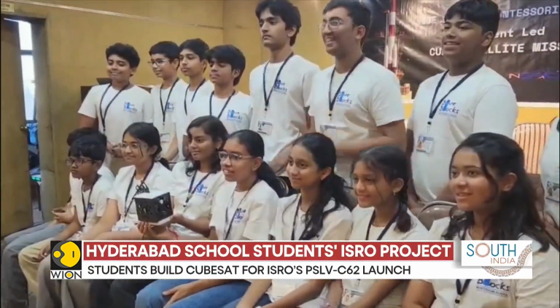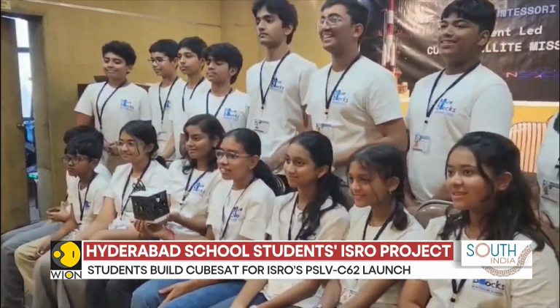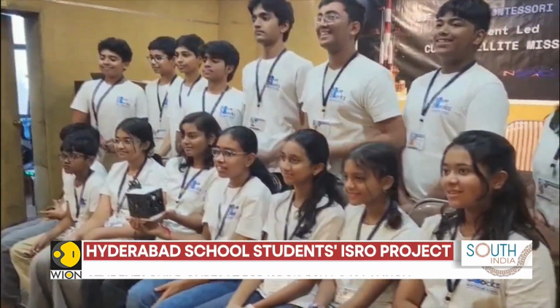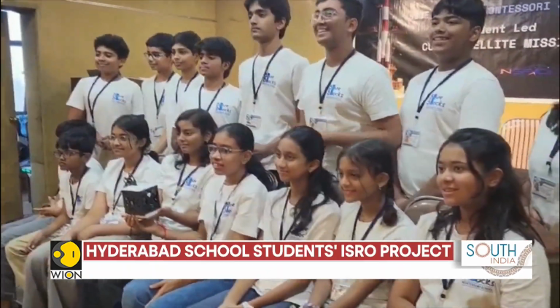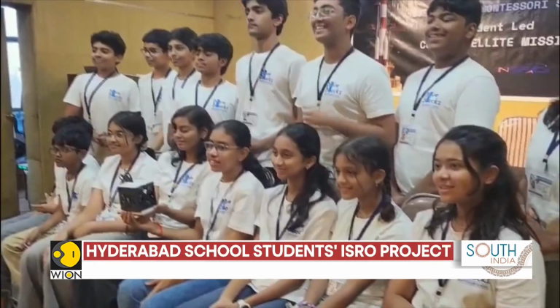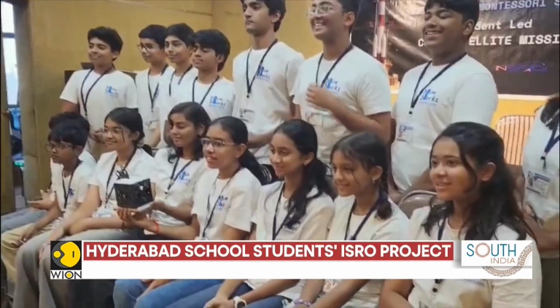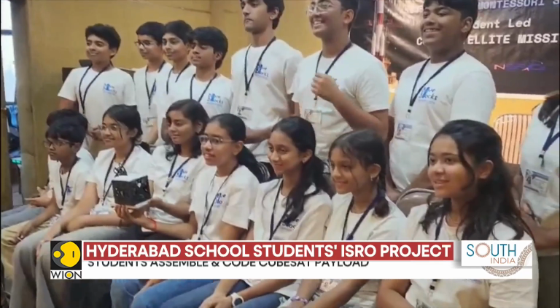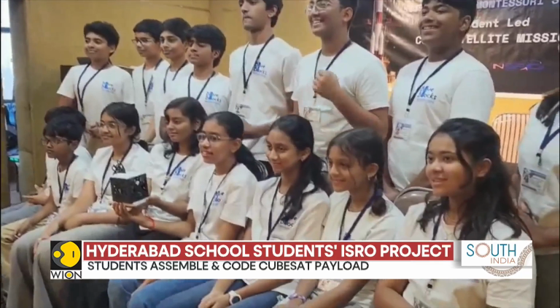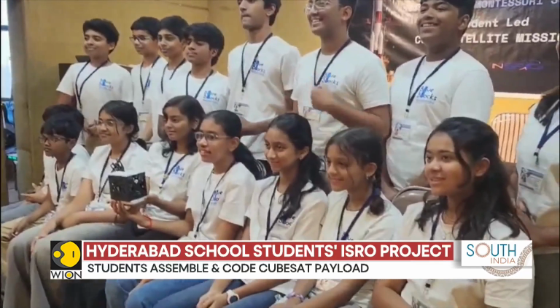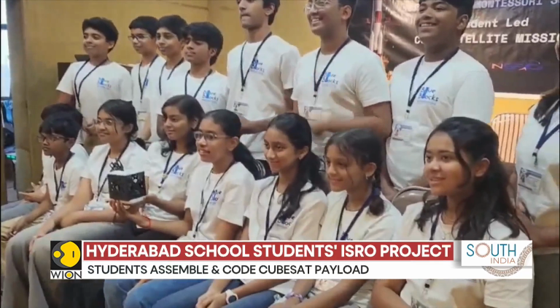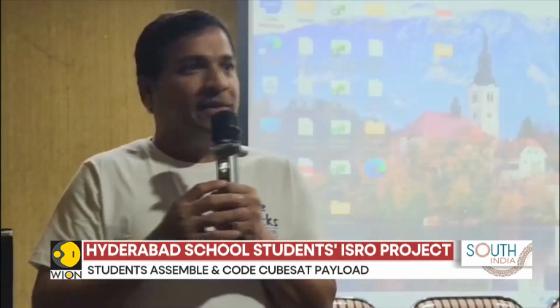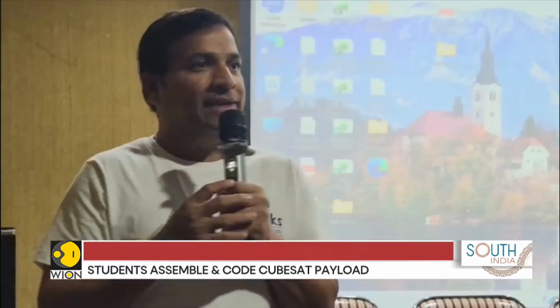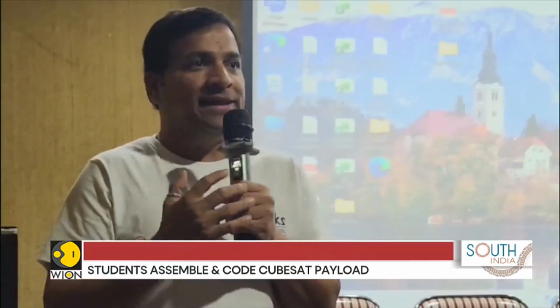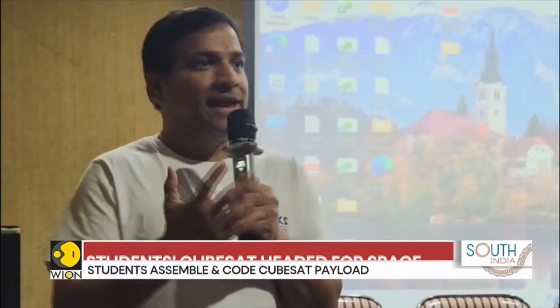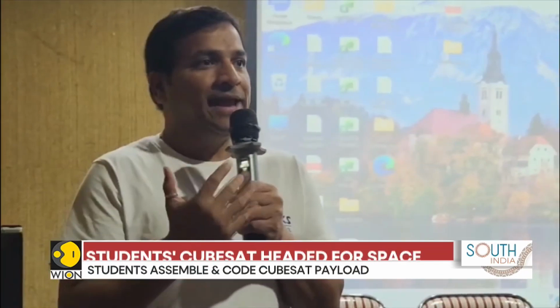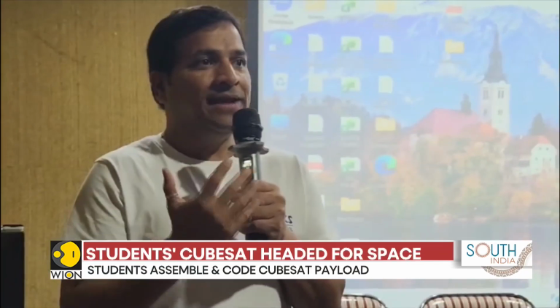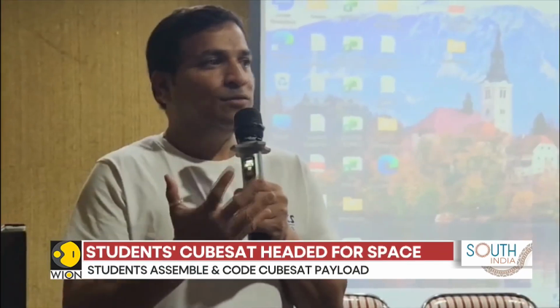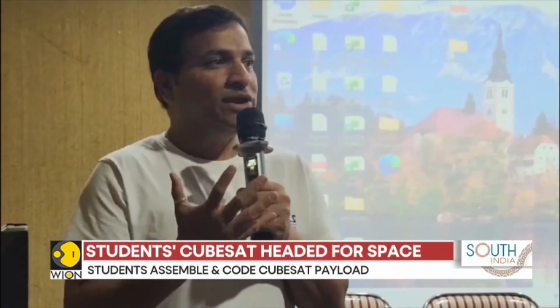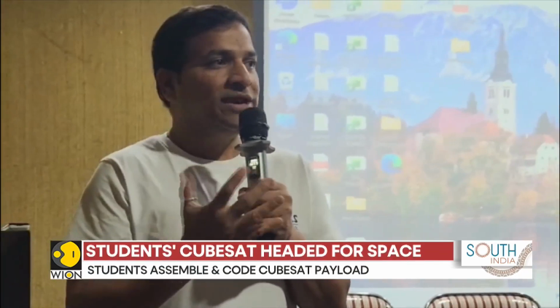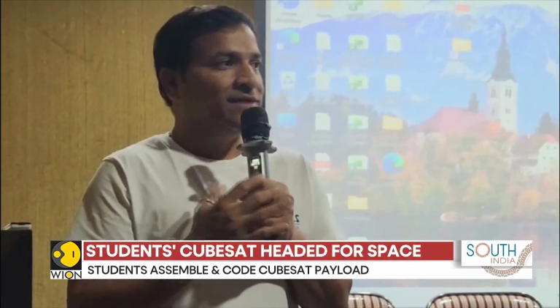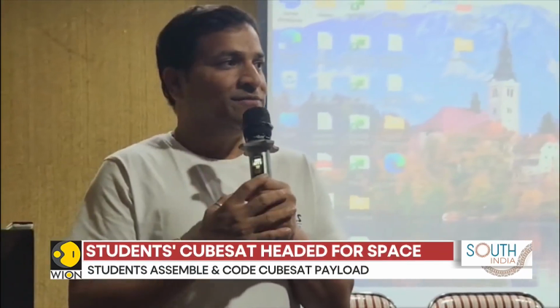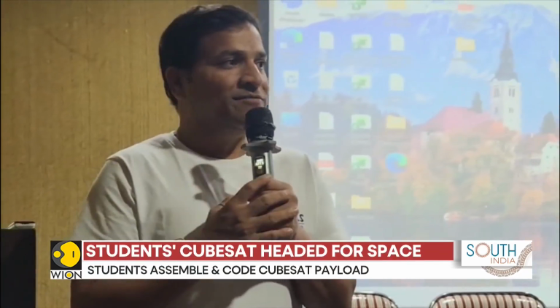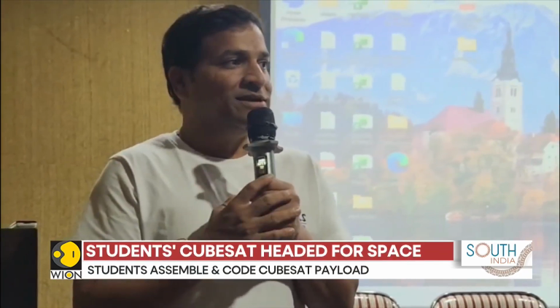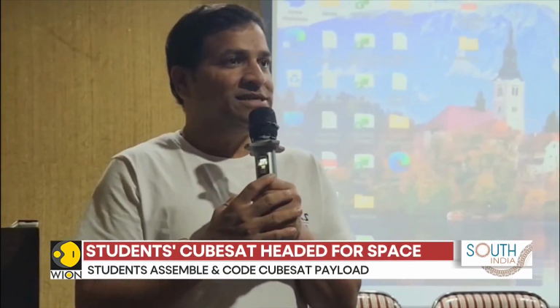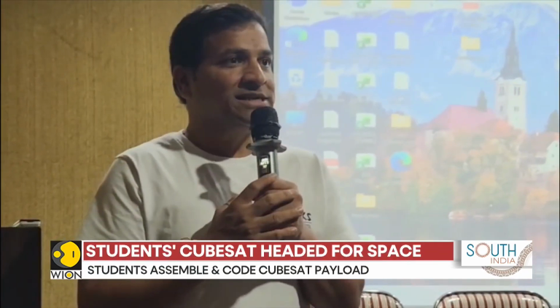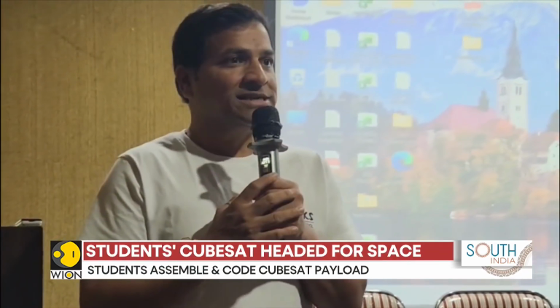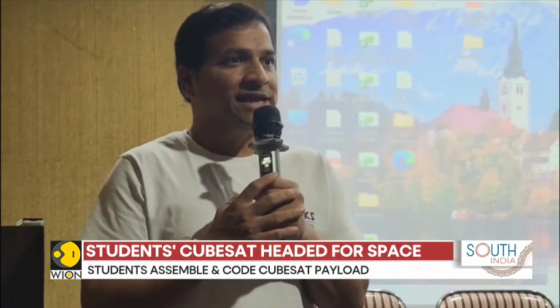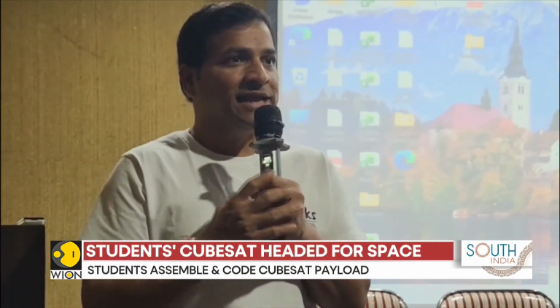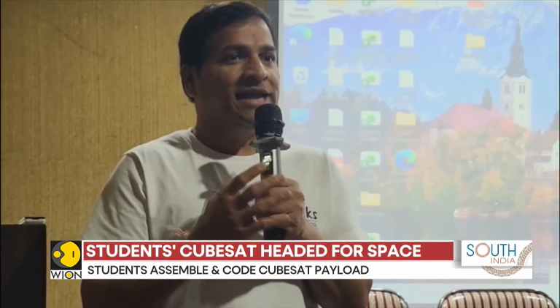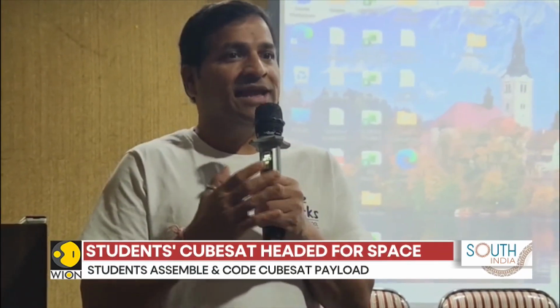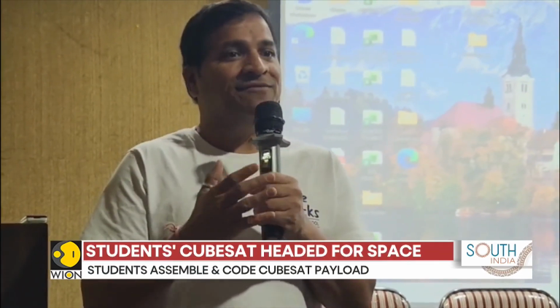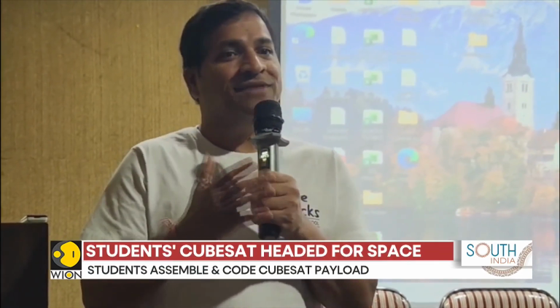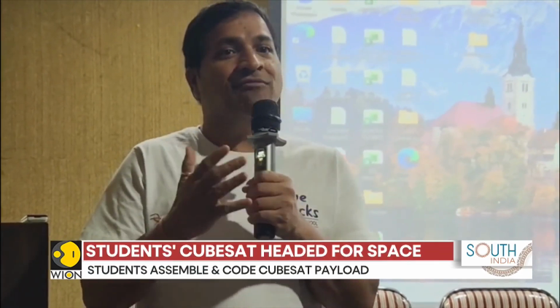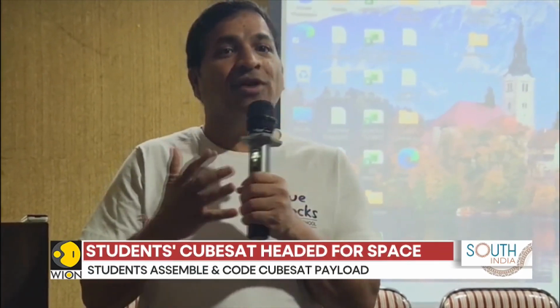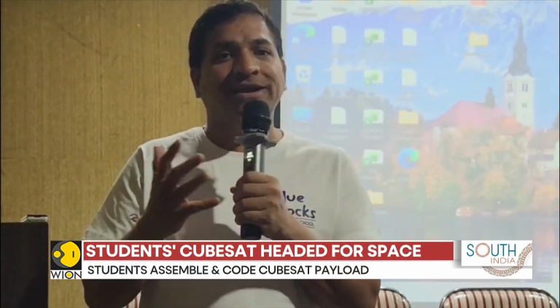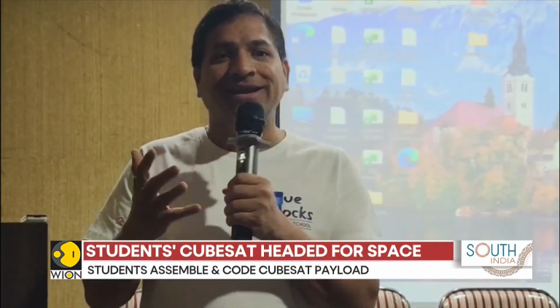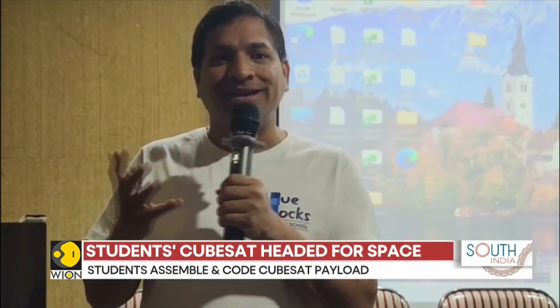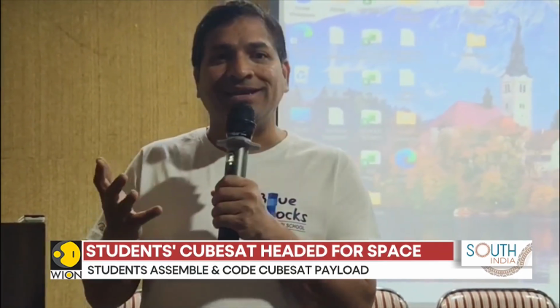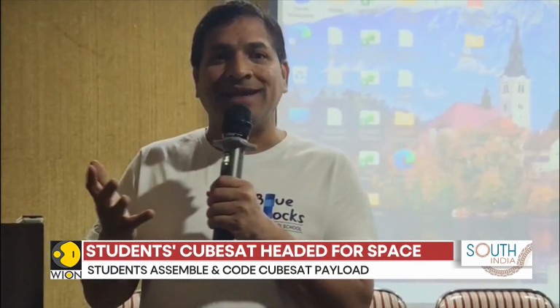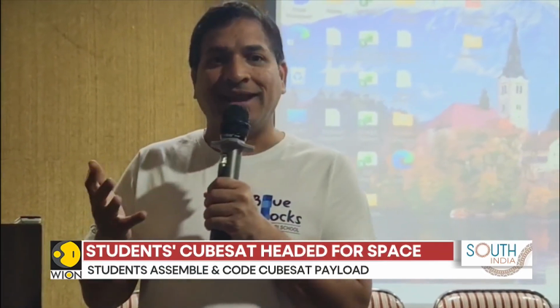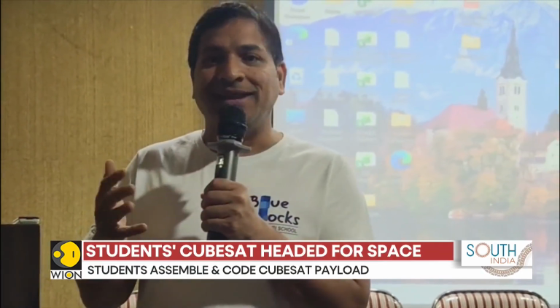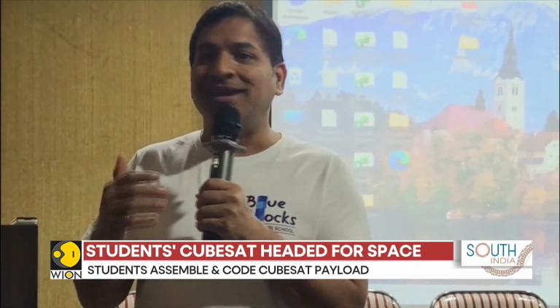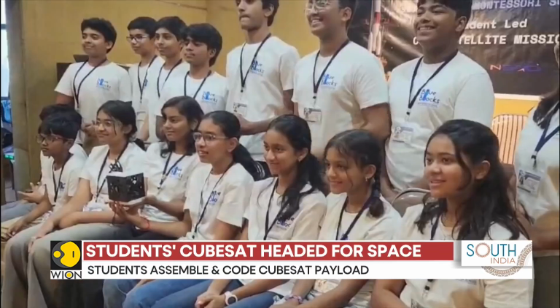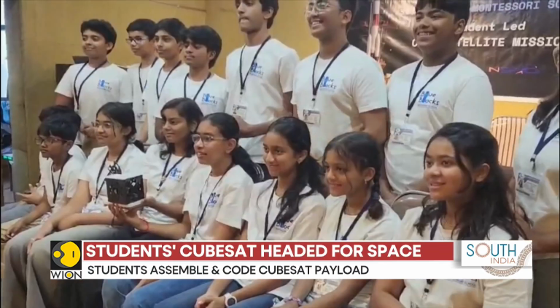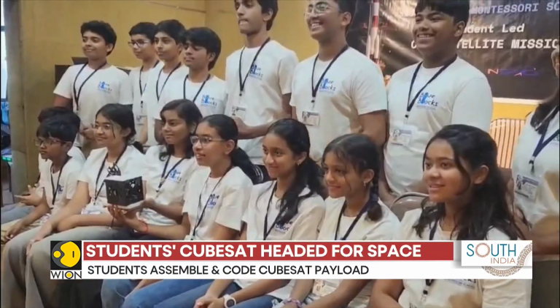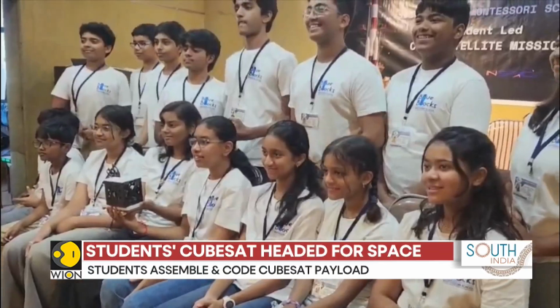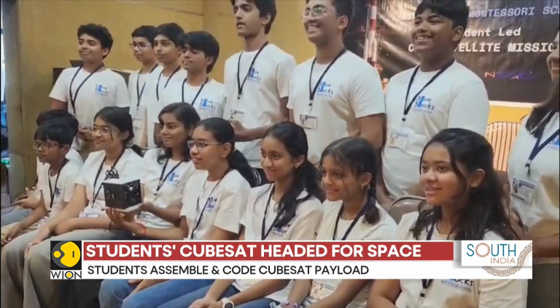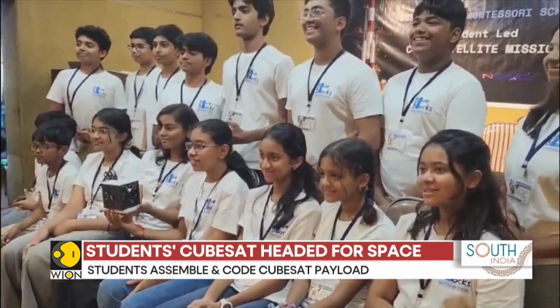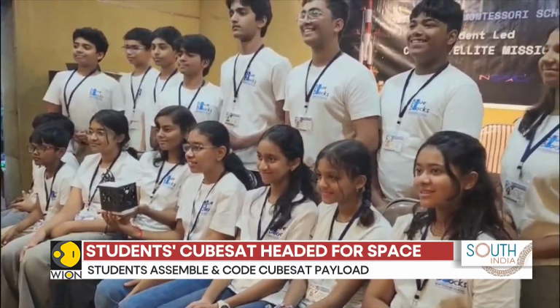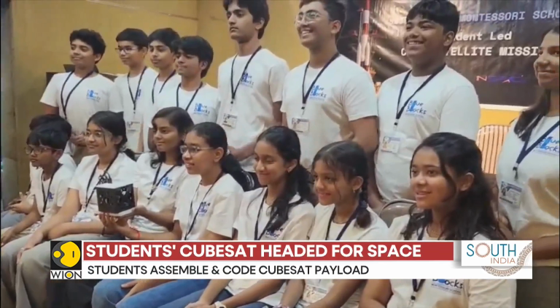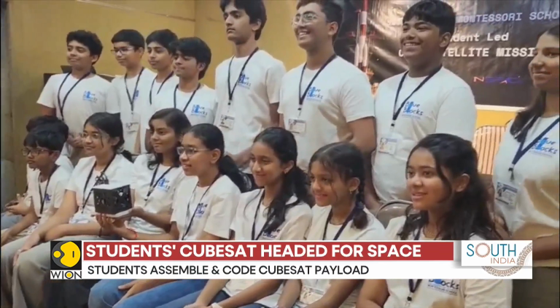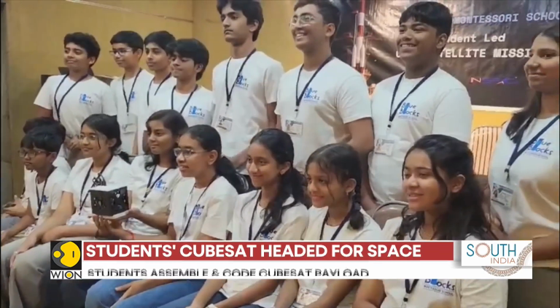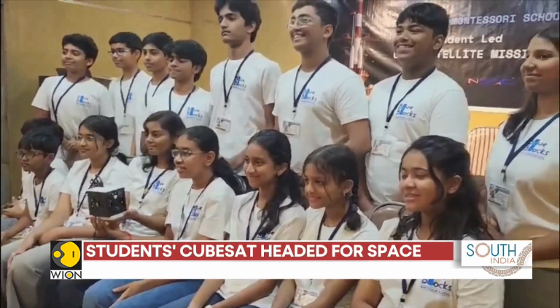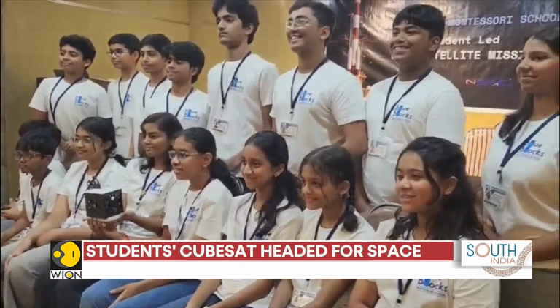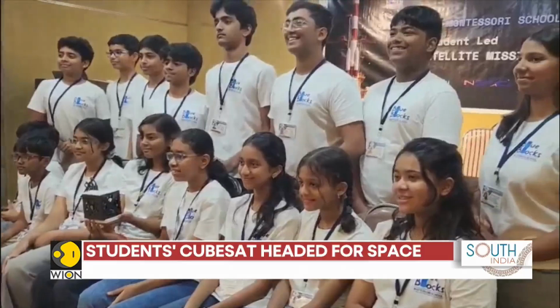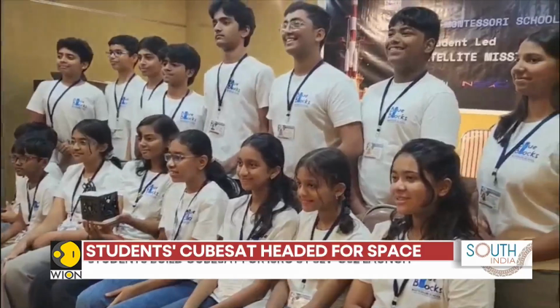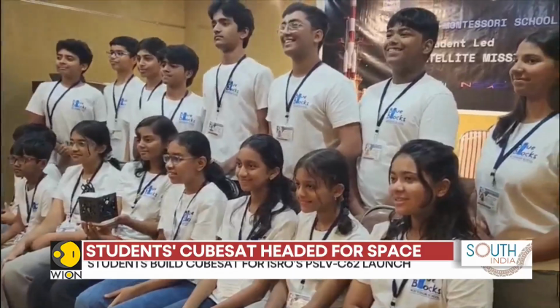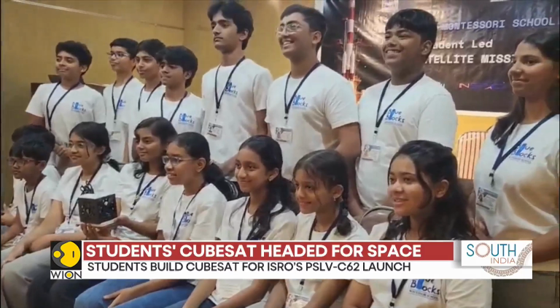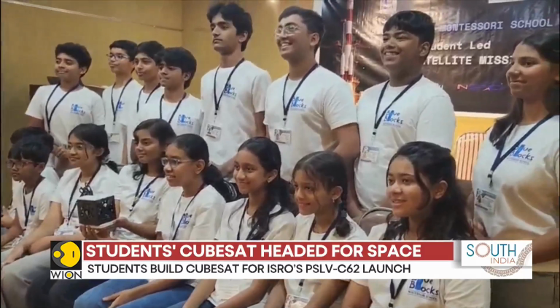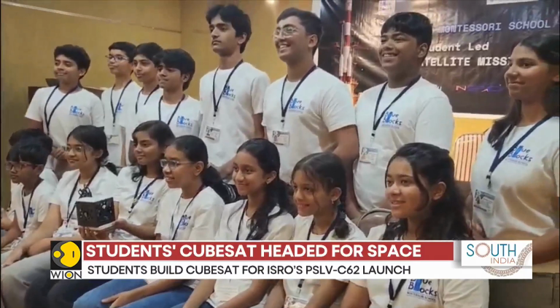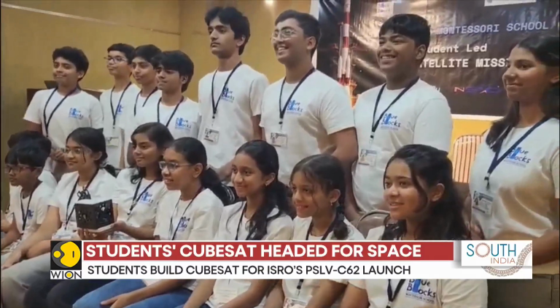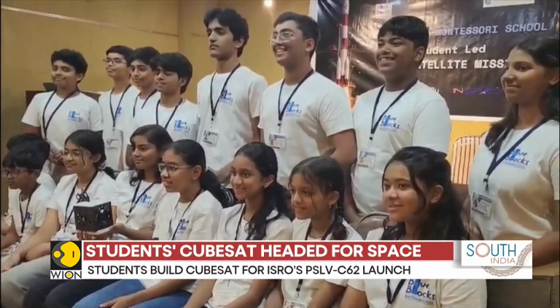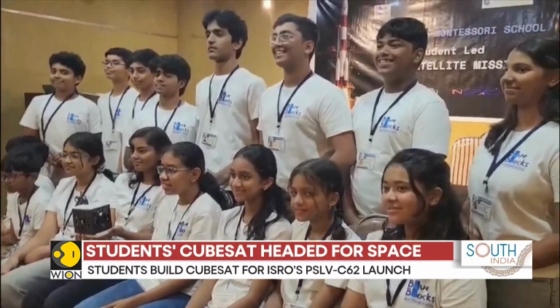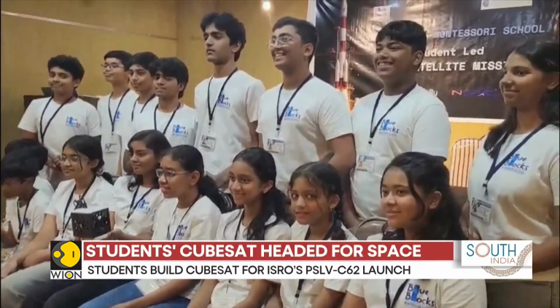Students from Blue Blocks Montessori School have named their payload project Satellite Blue Blocks, or SBB1.